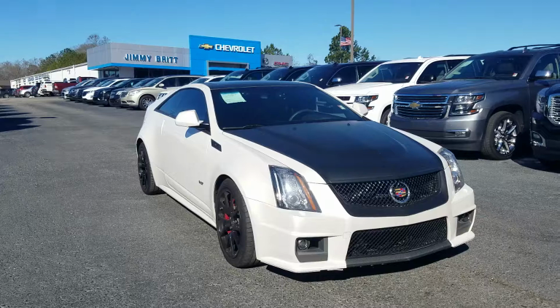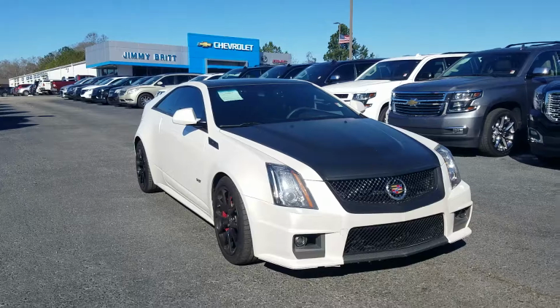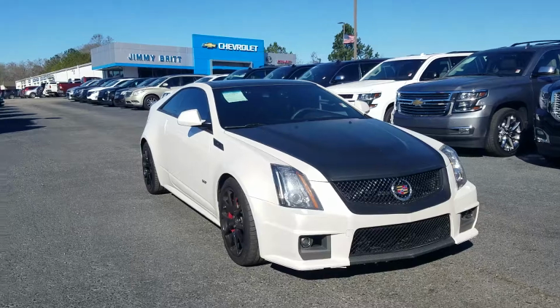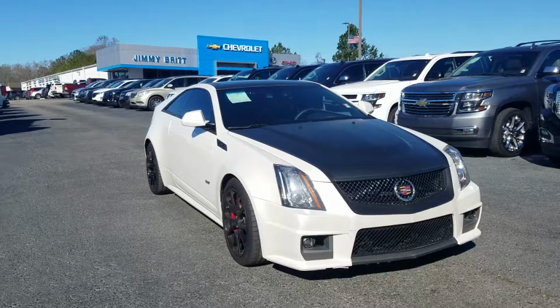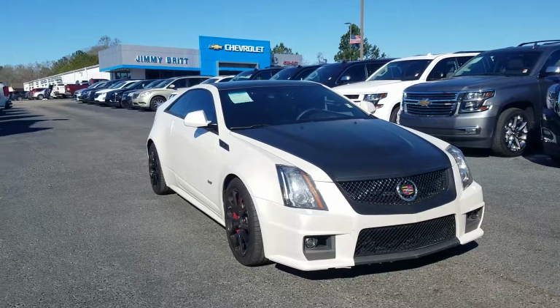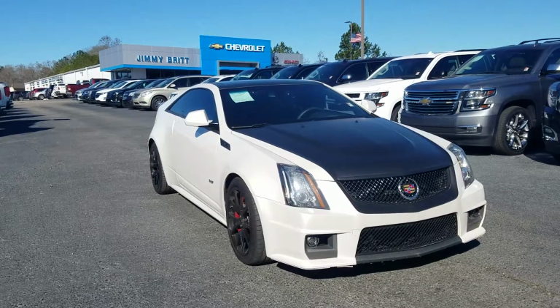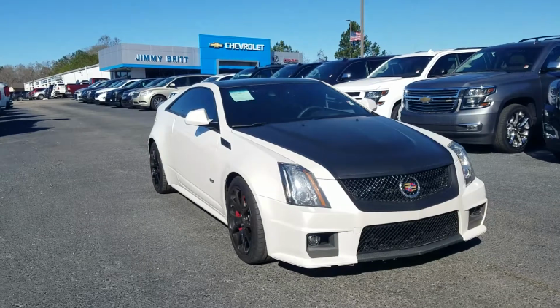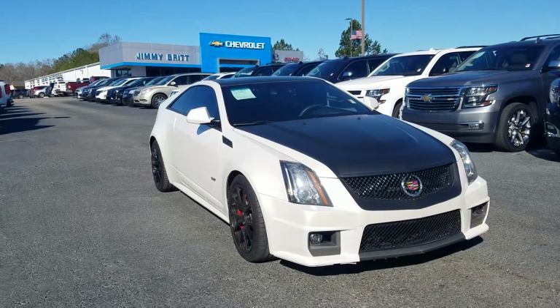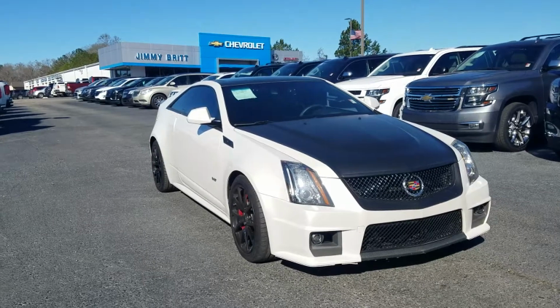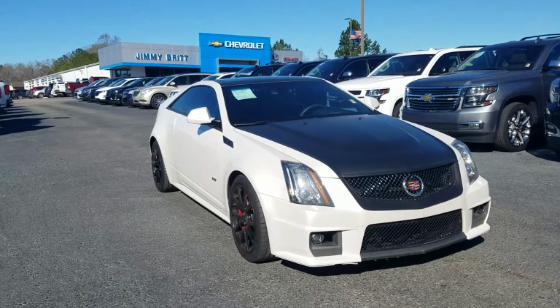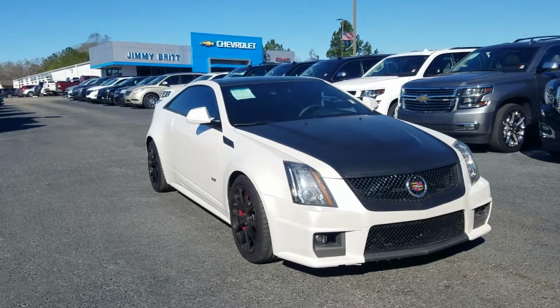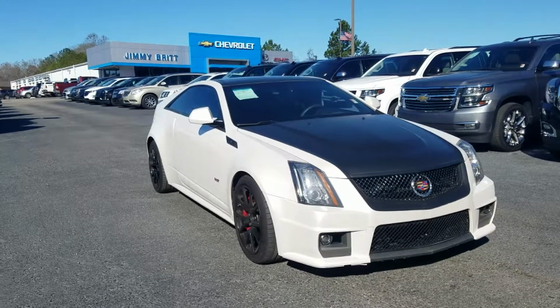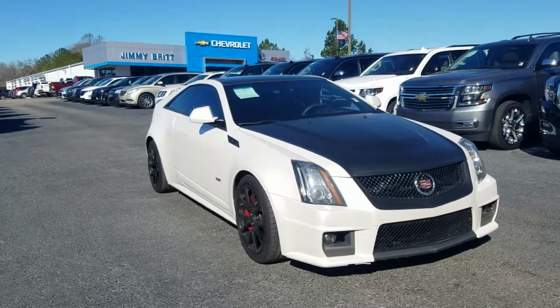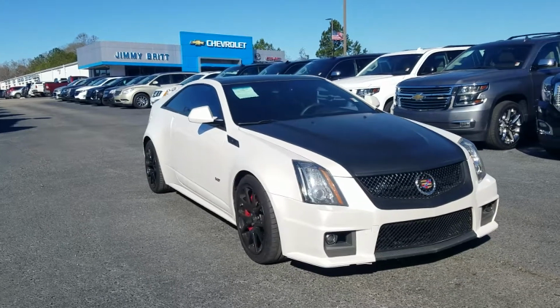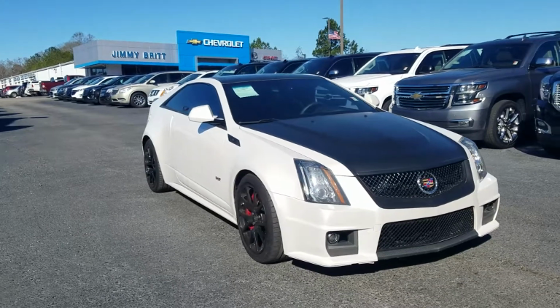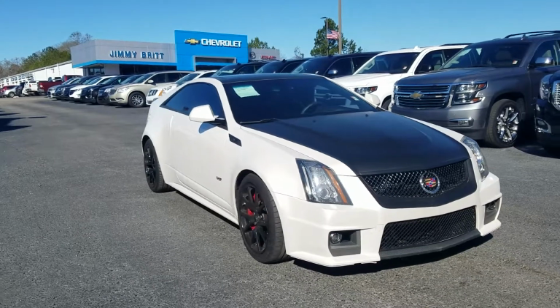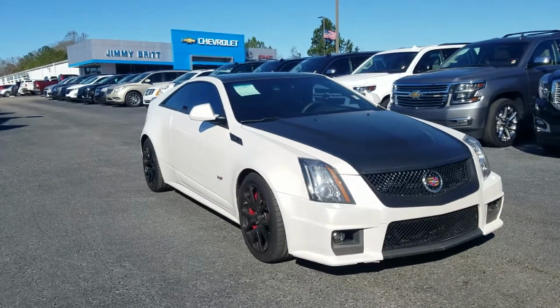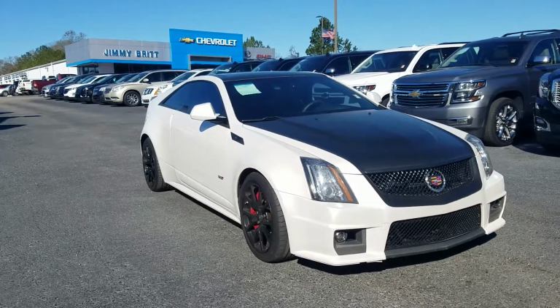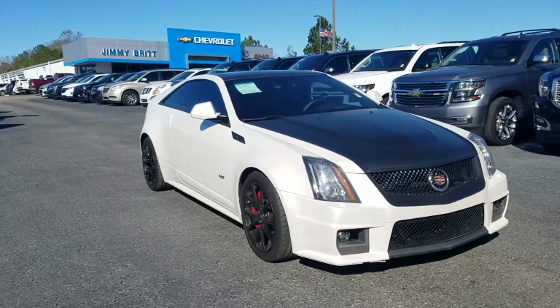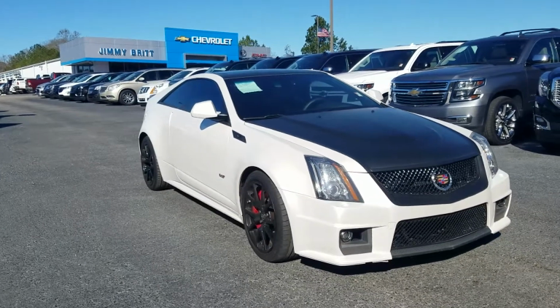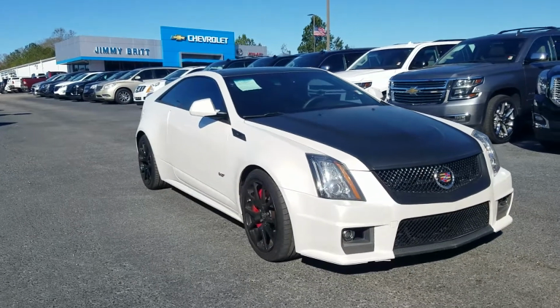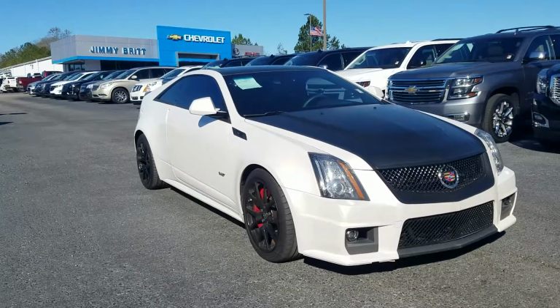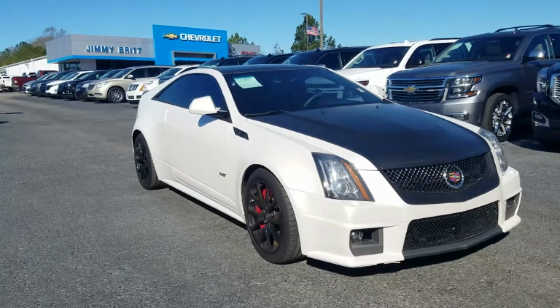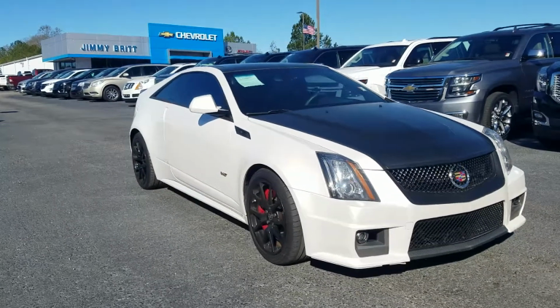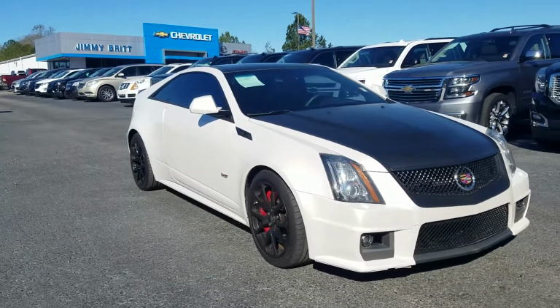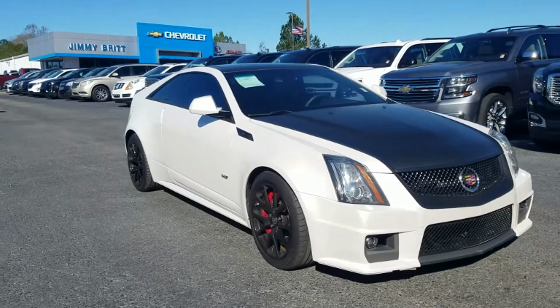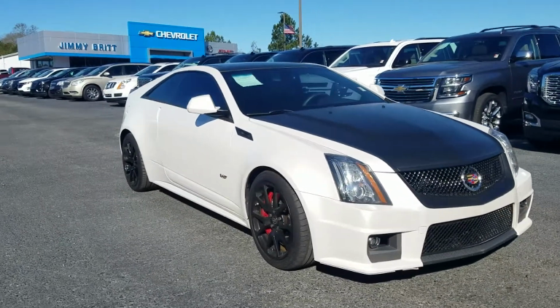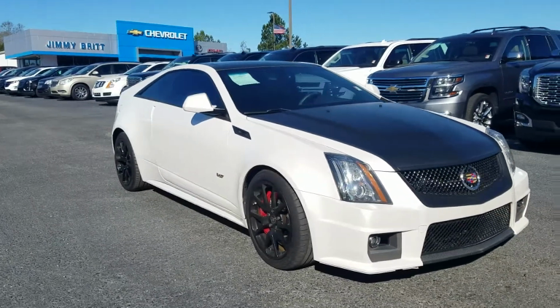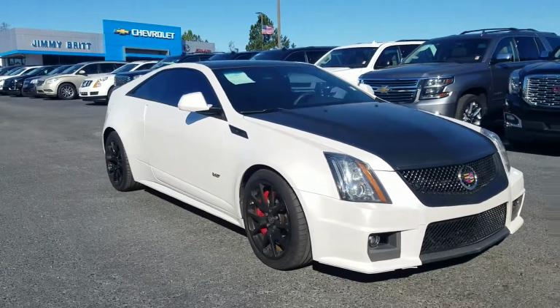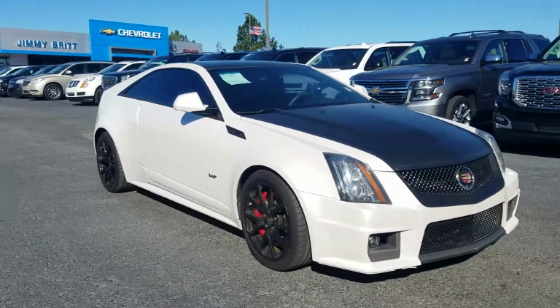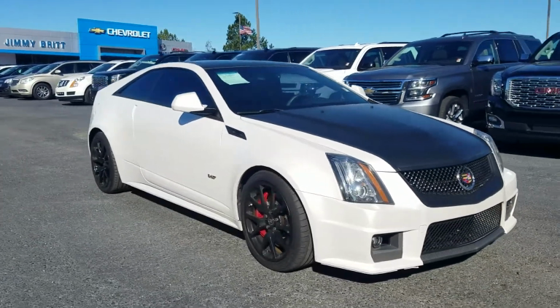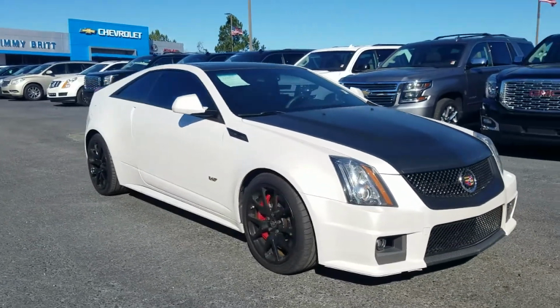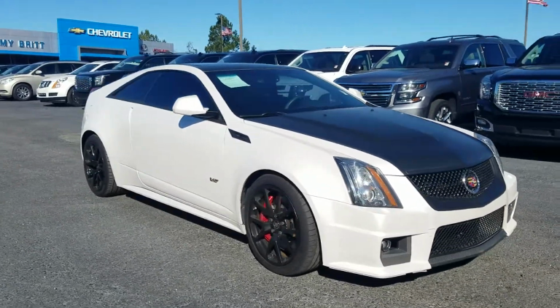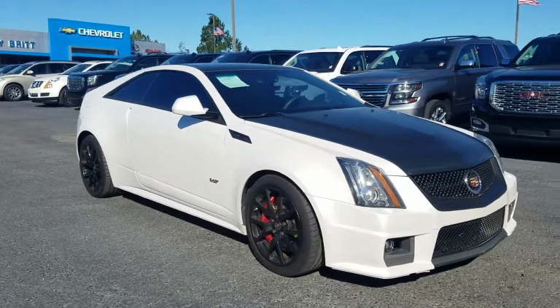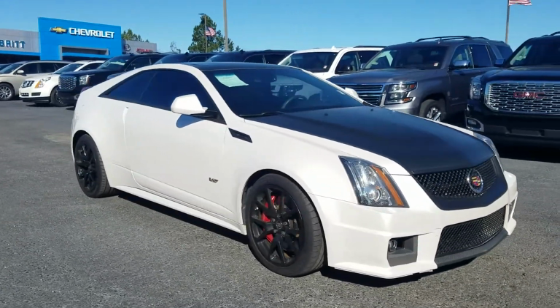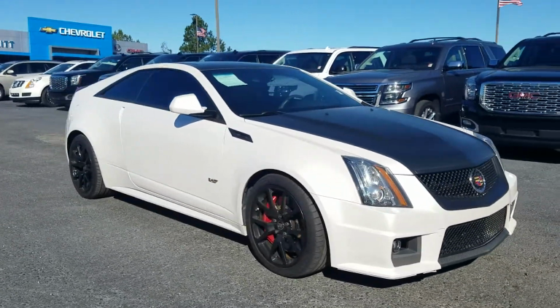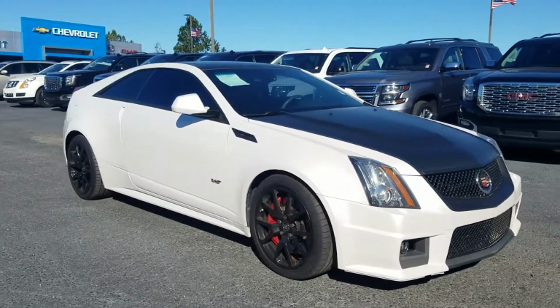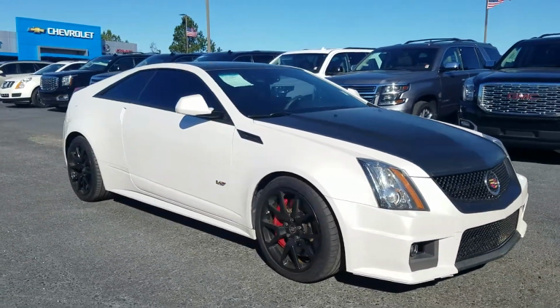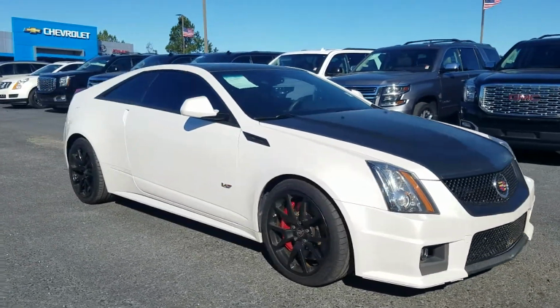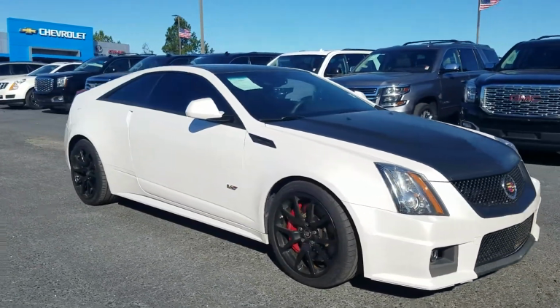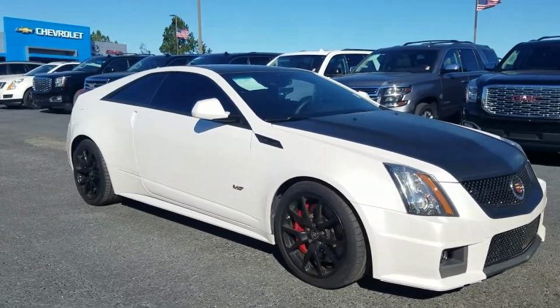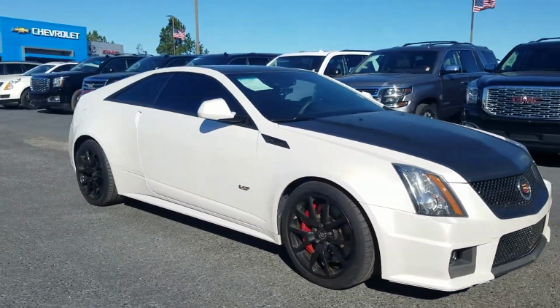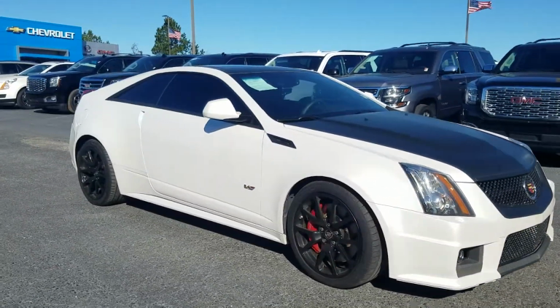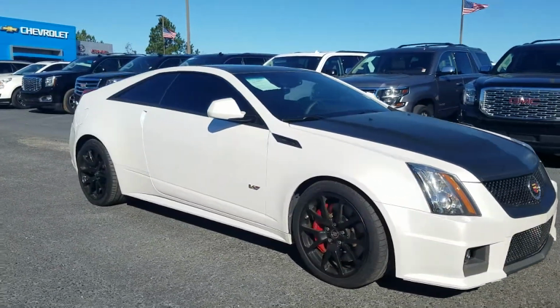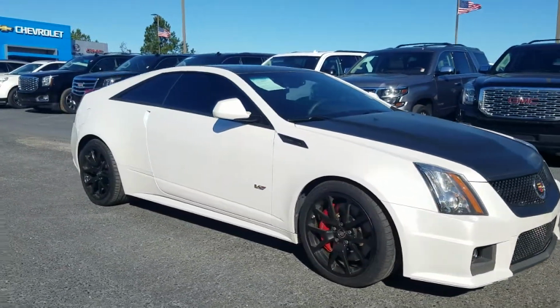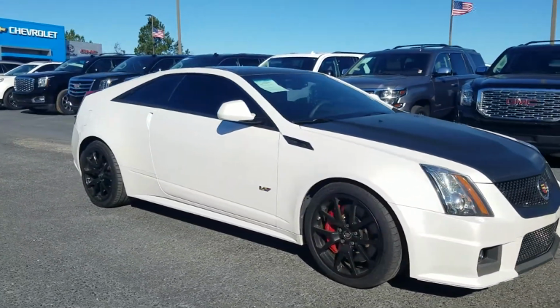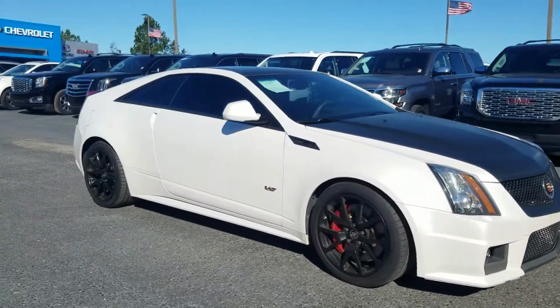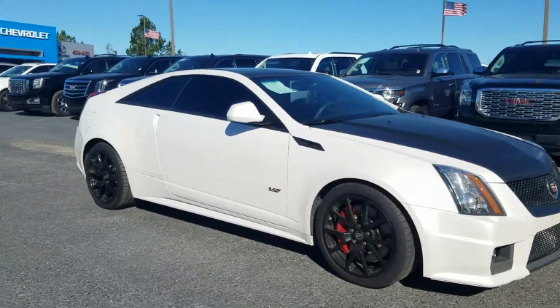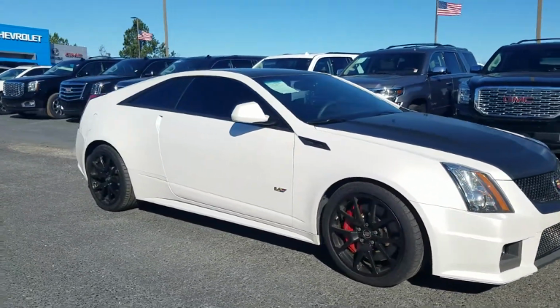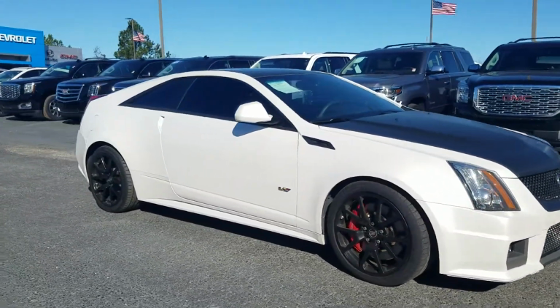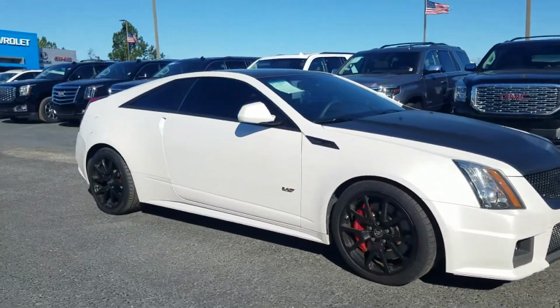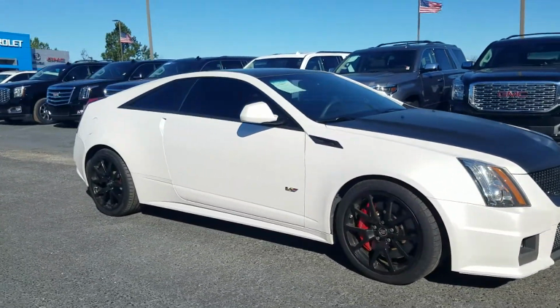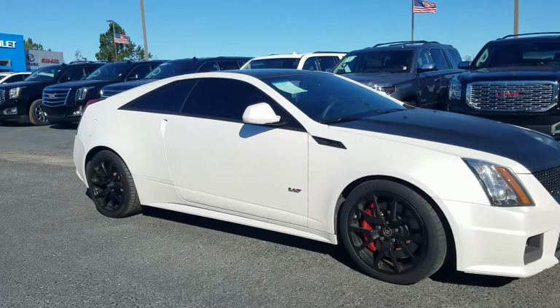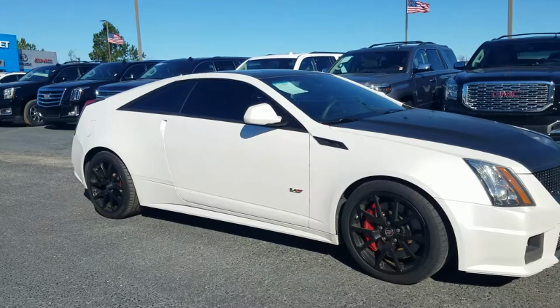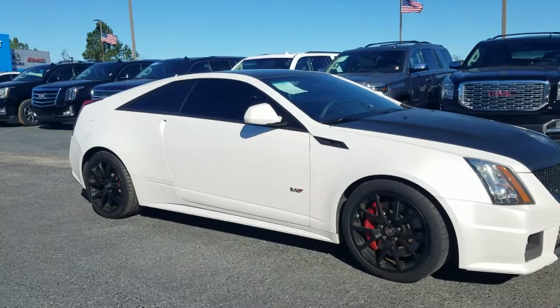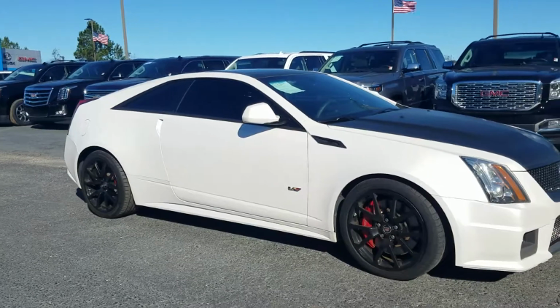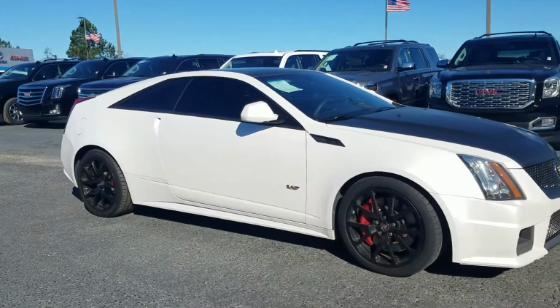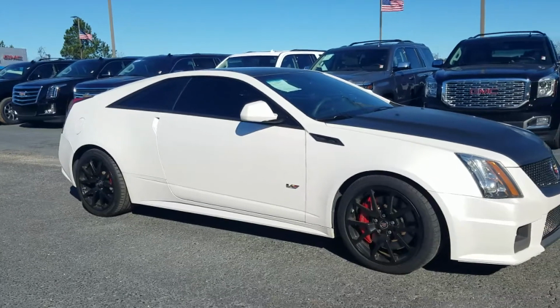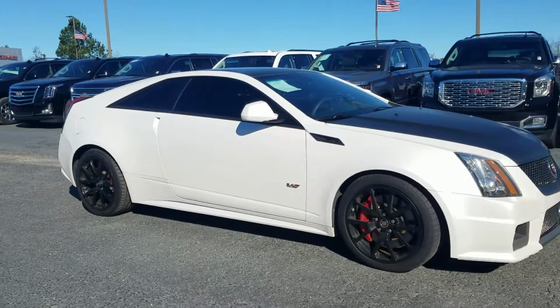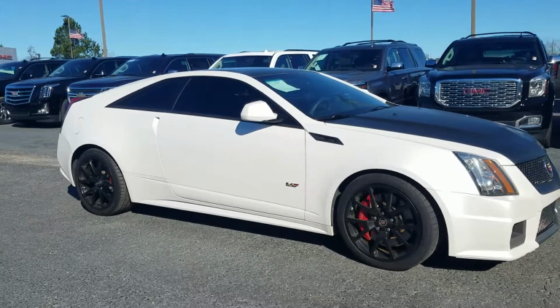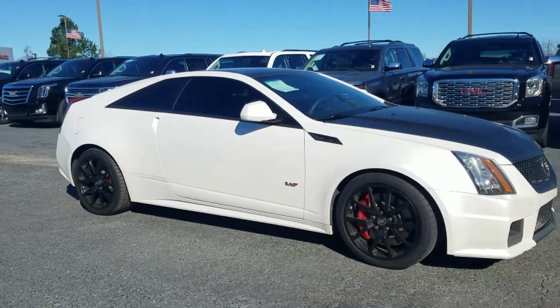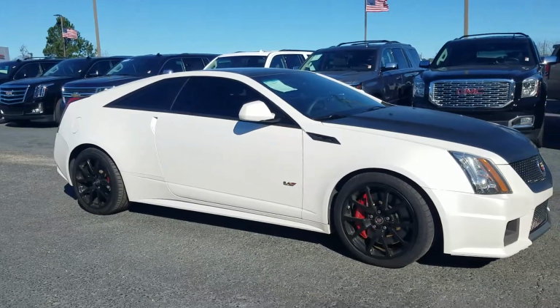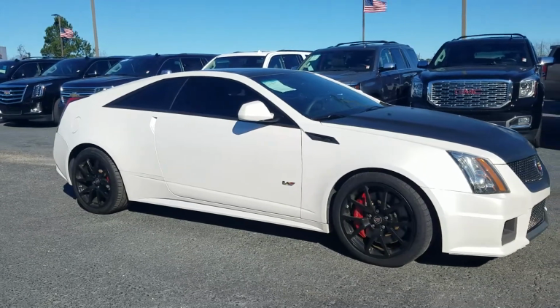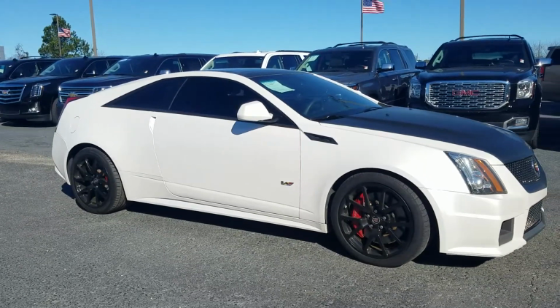Honey, this is Fabian here with Jimmerbridge Chevrolet. Just wanted to come out and make this quick personalized video for you.